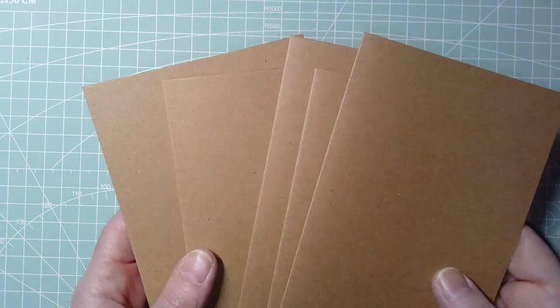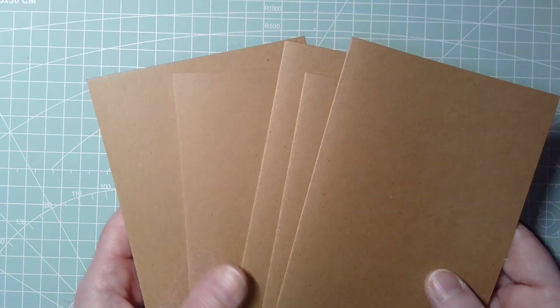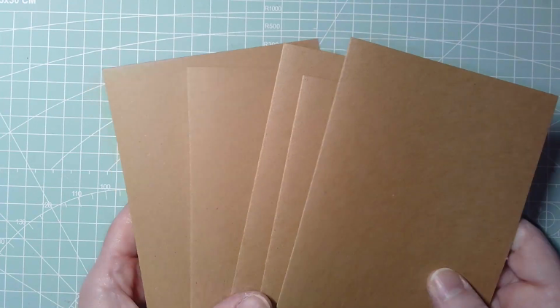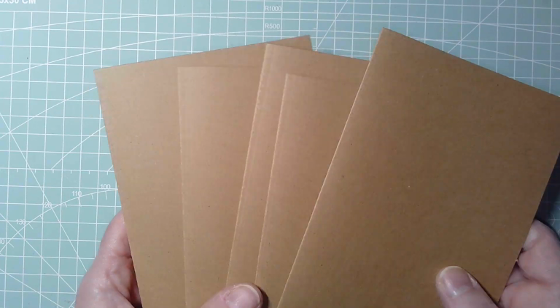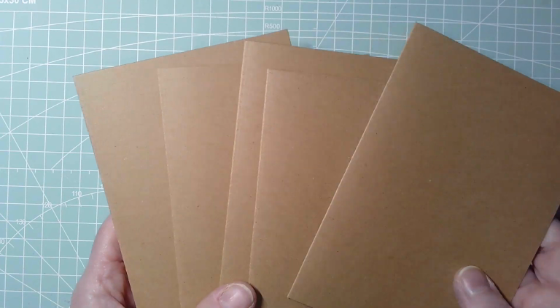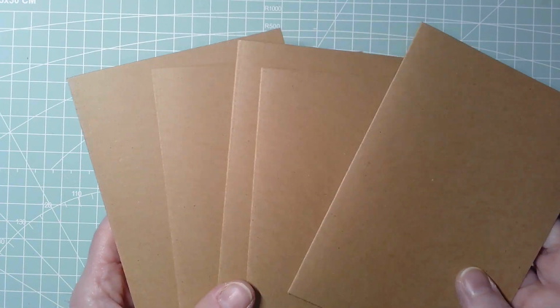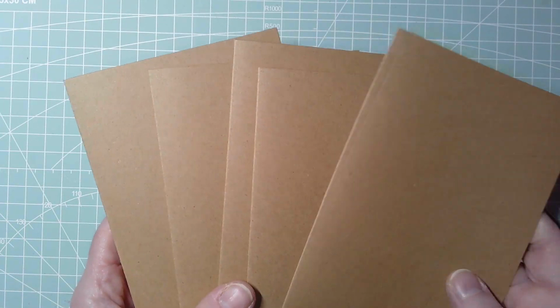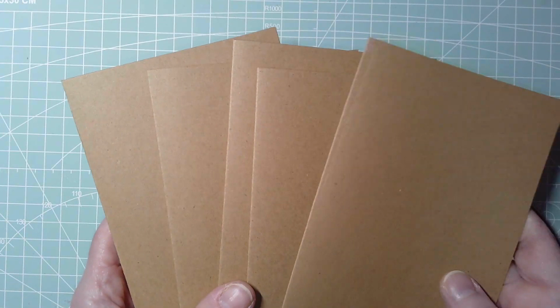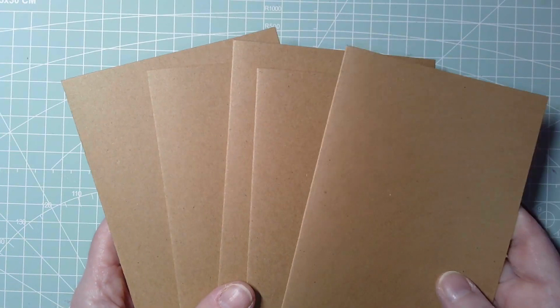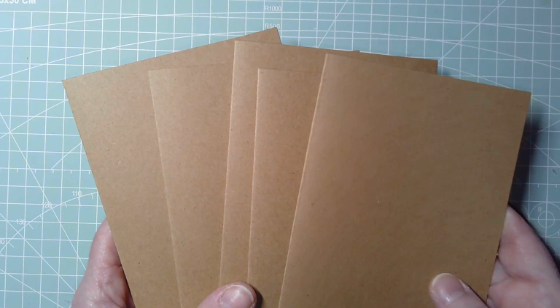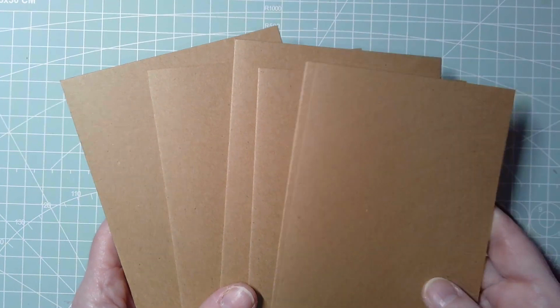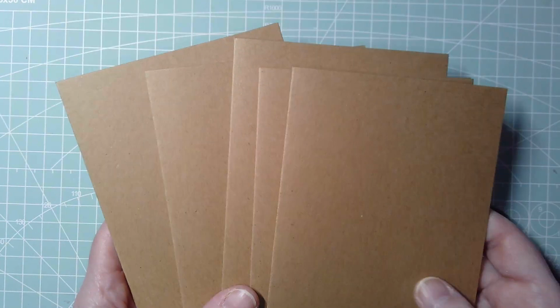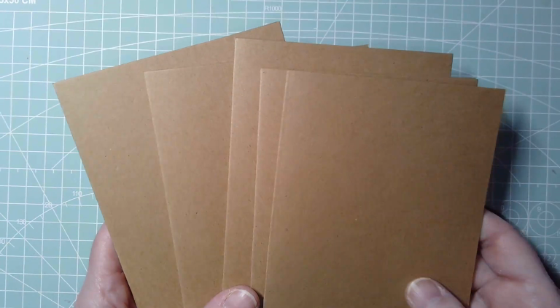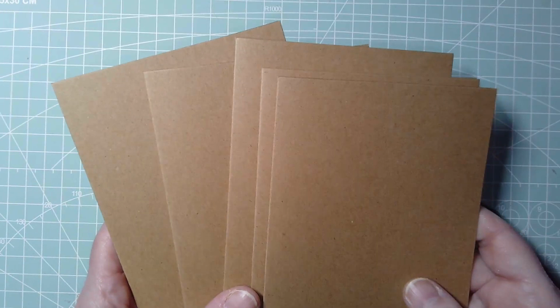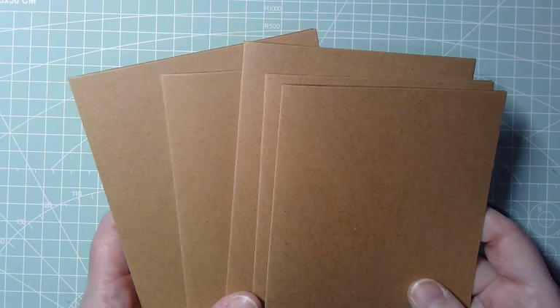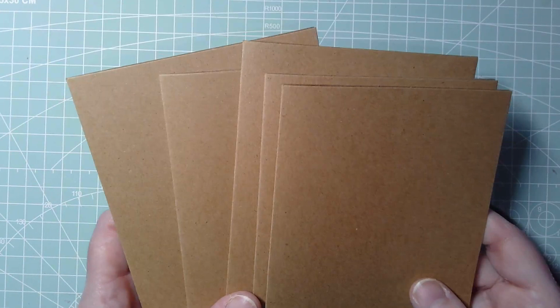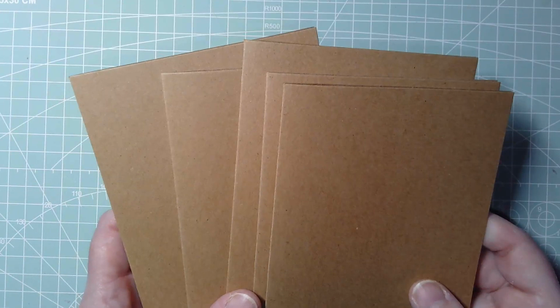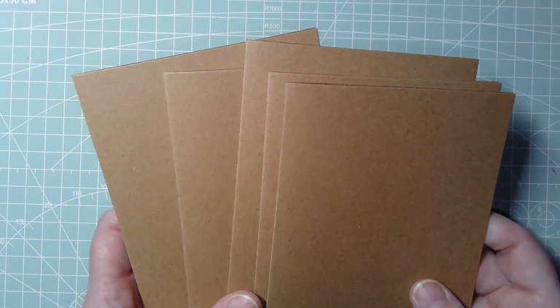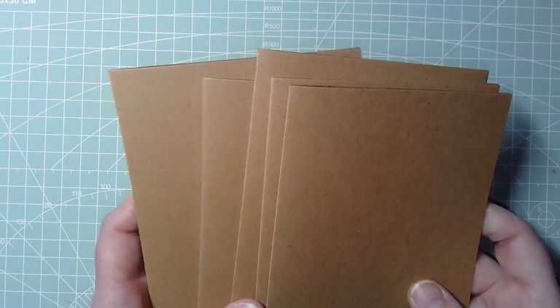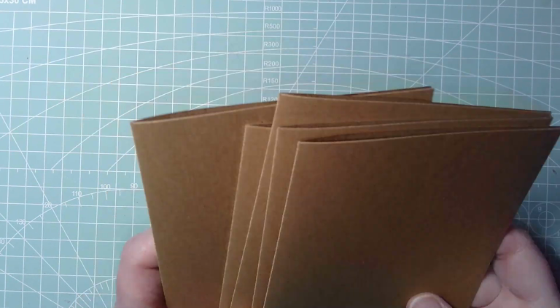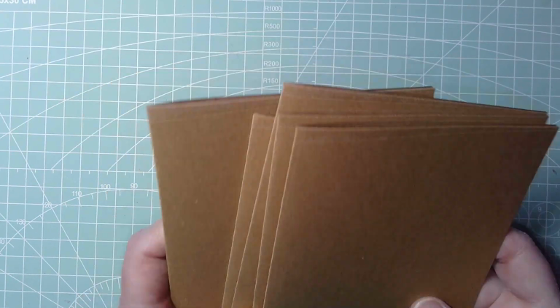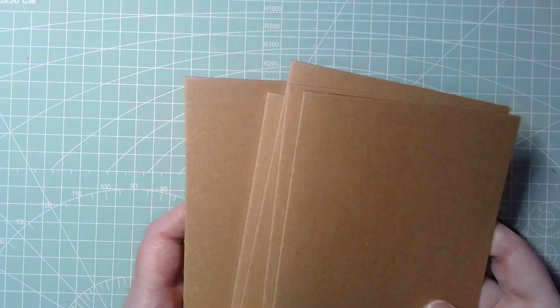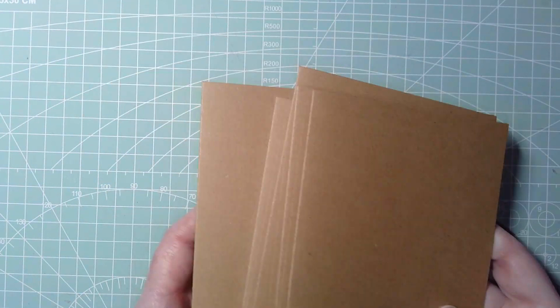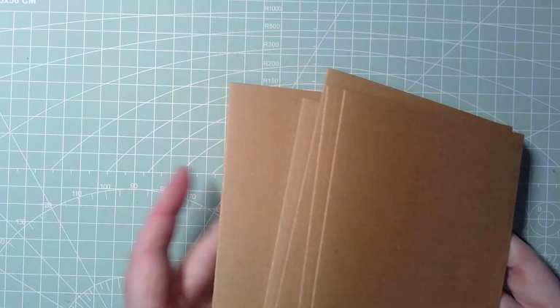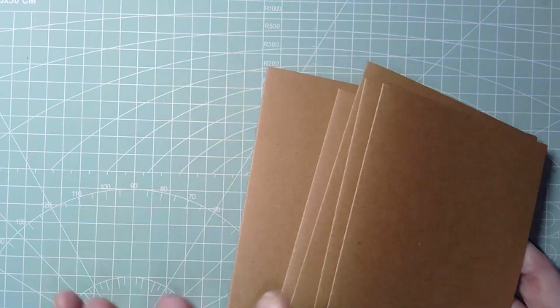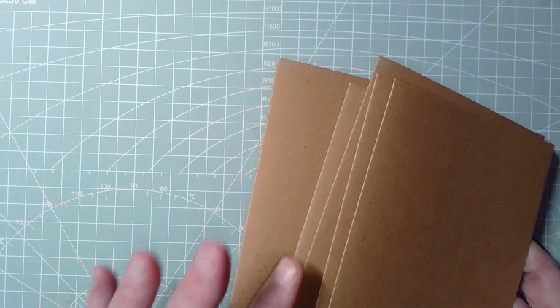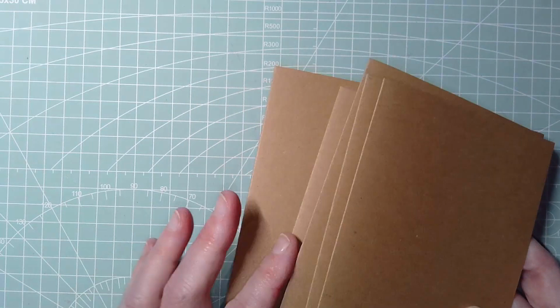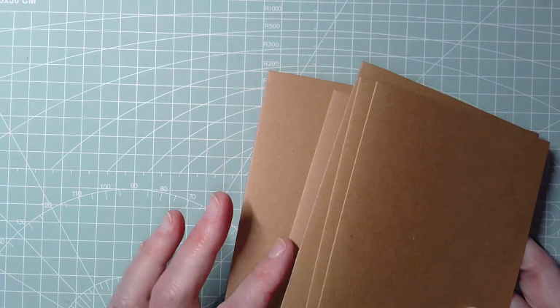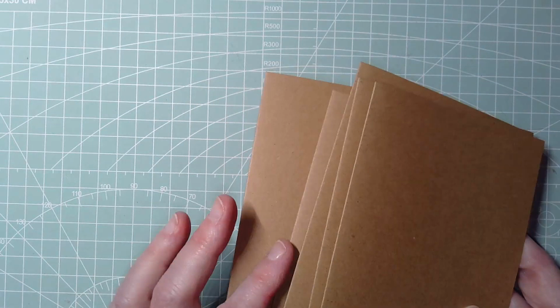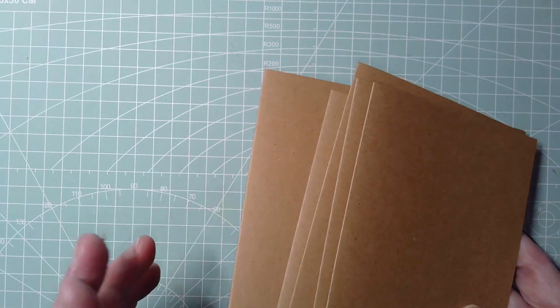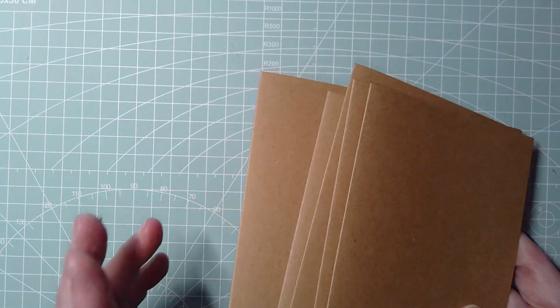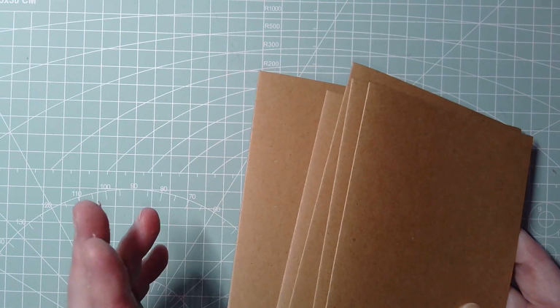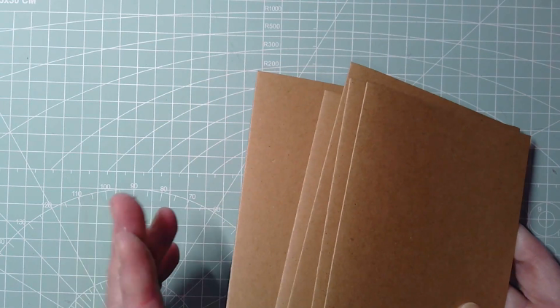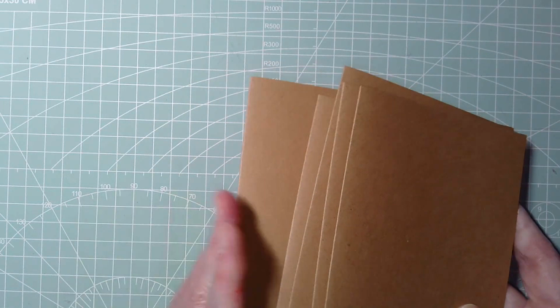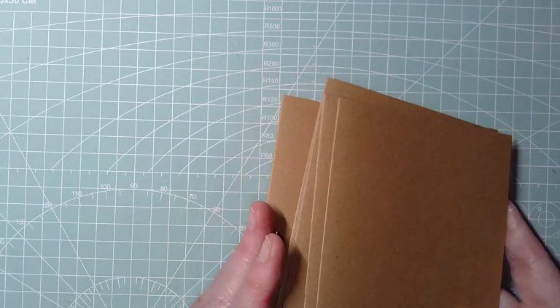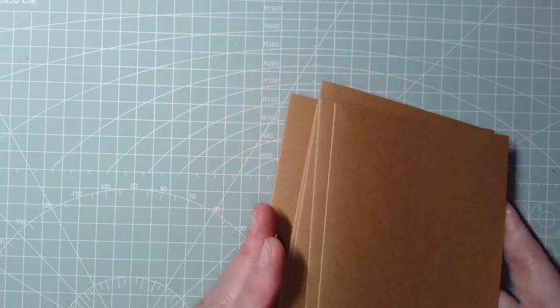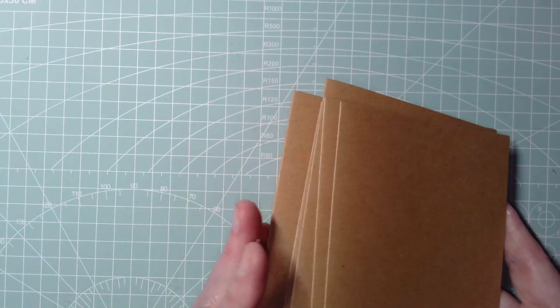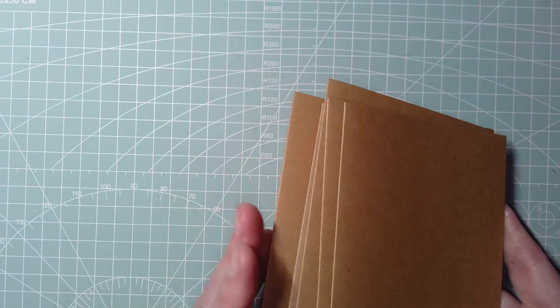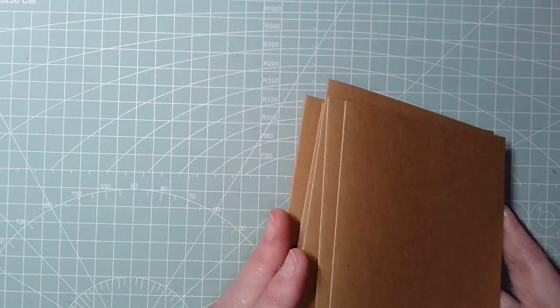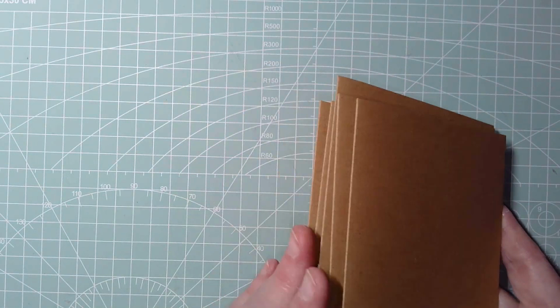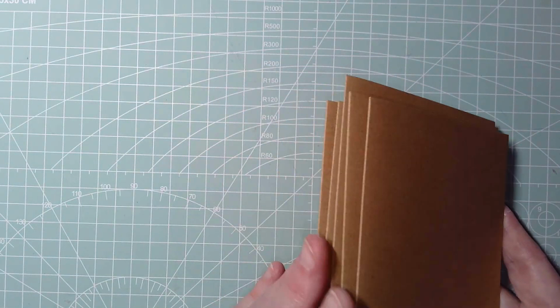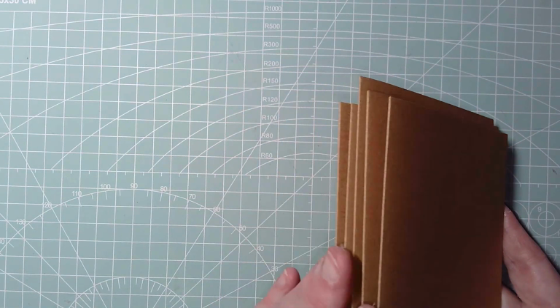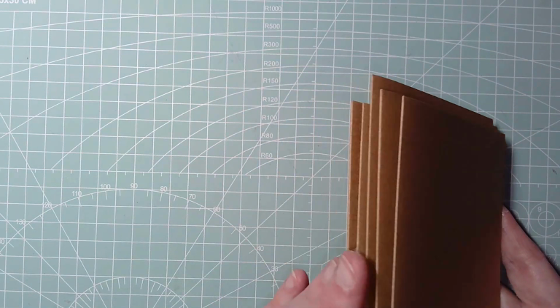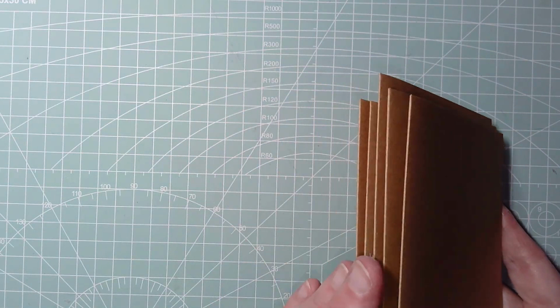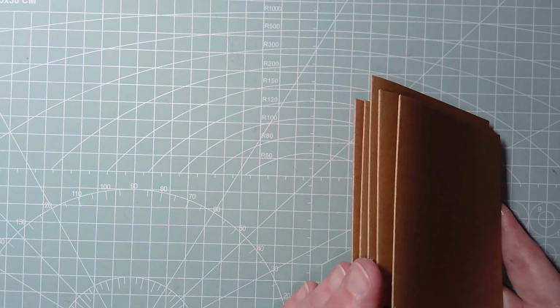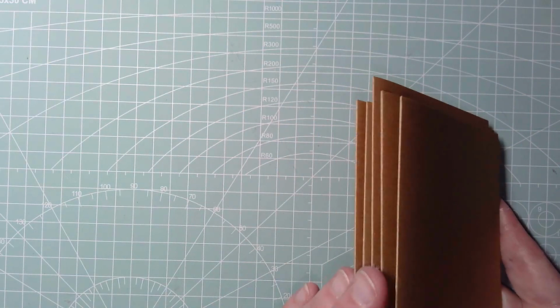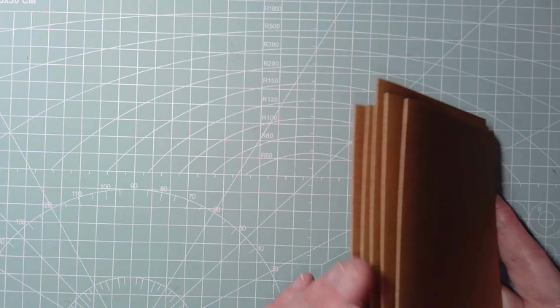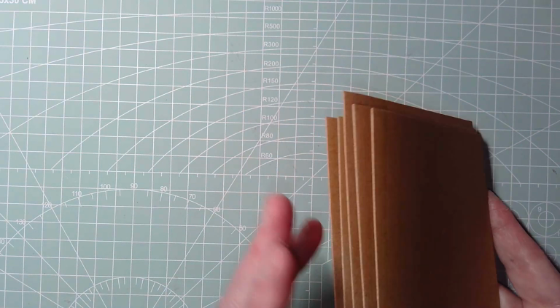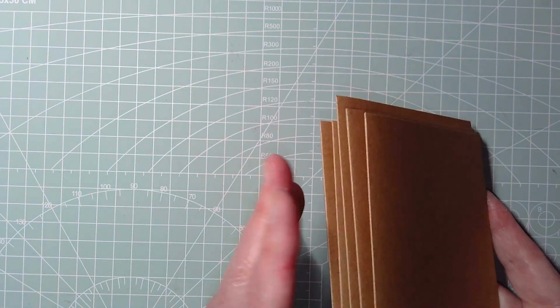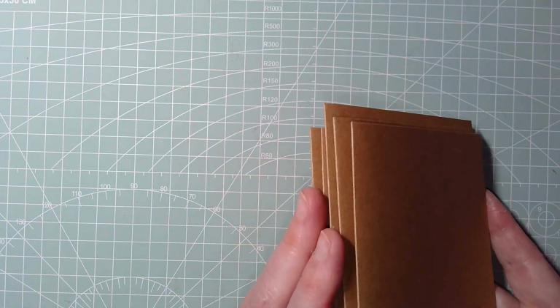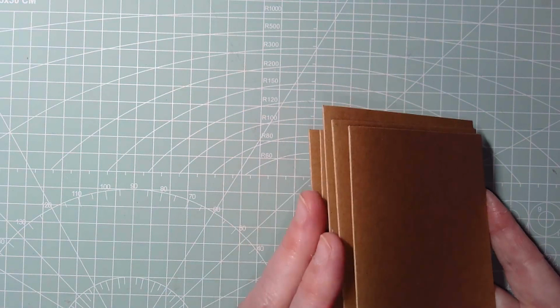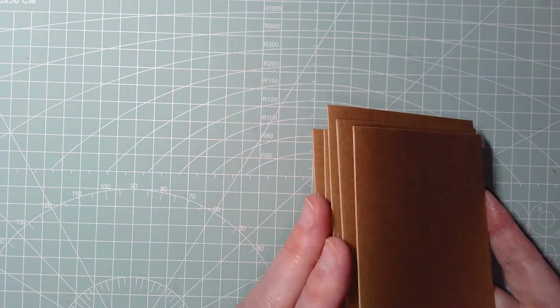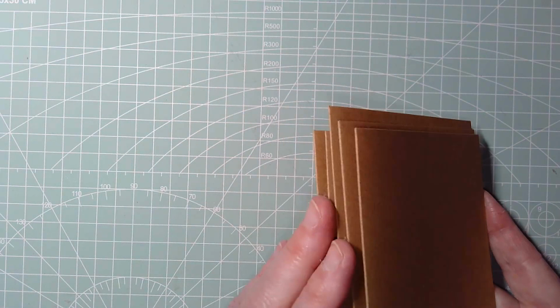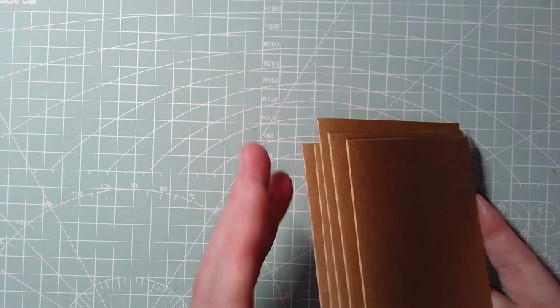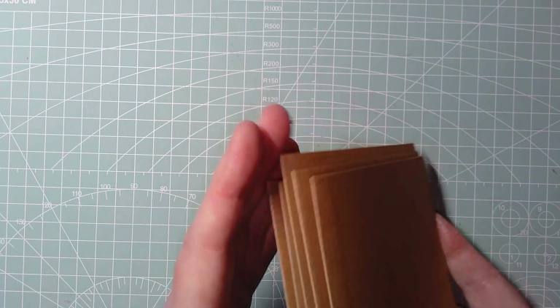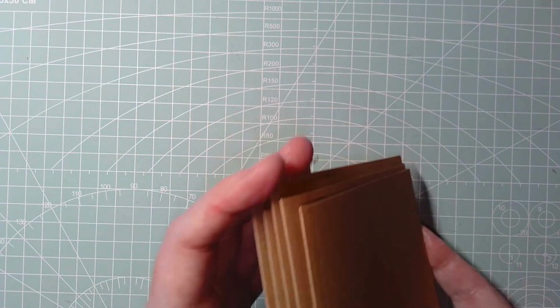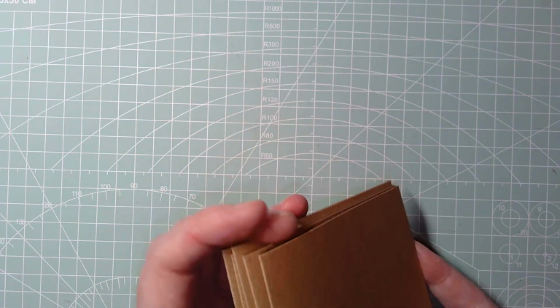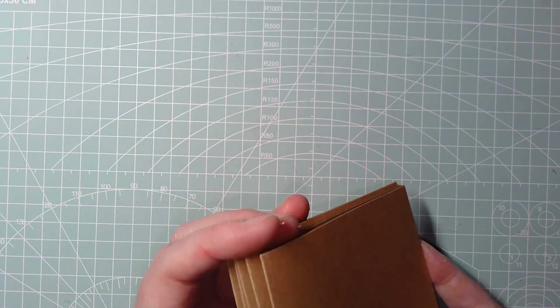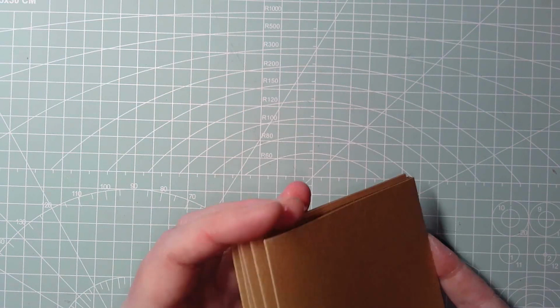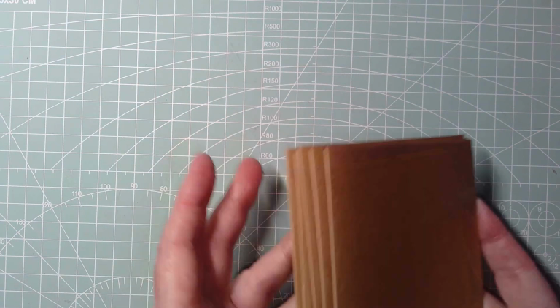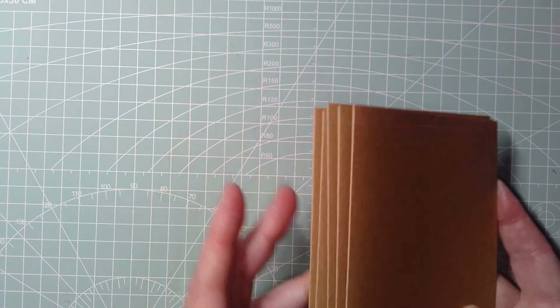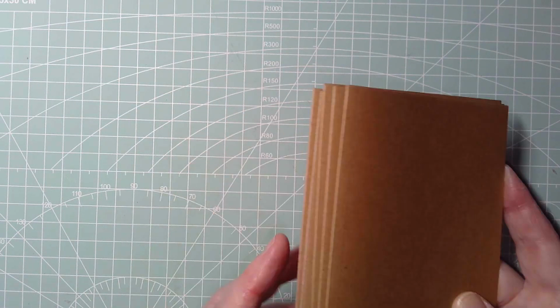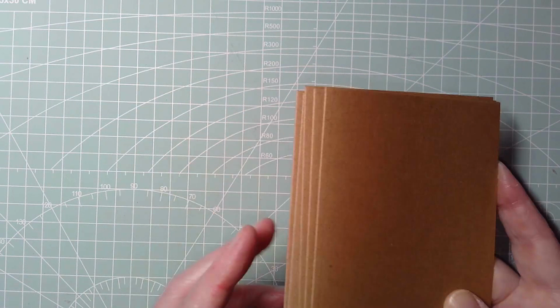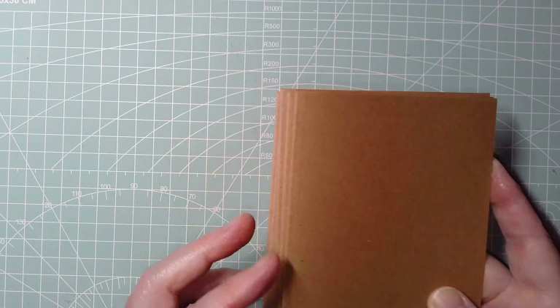For a cover, I happen to have this in my stash, but you could use cardboard from packaging — anything available. Even if it's got cereal packaging printing on it, you can cover that up. My advice would be to use an emery board or sandpaper to rough up the printed side so the glue has some tooth to stick to. I've got five cards left from that pack, plus loads of envelopes.